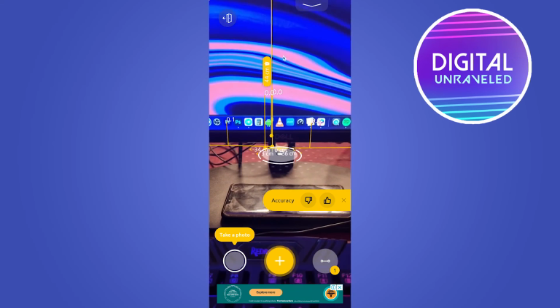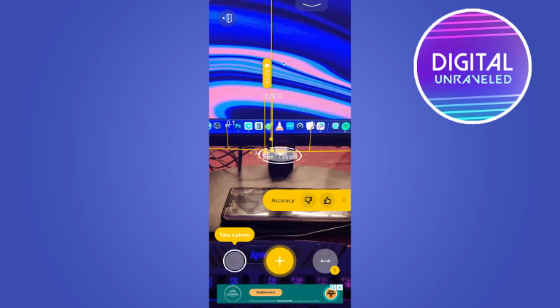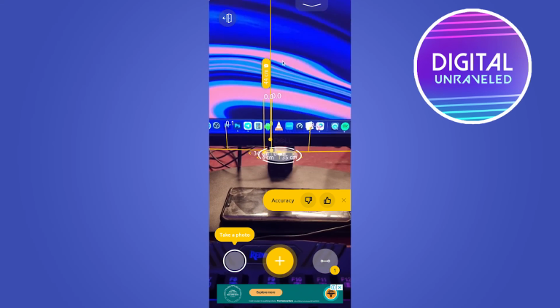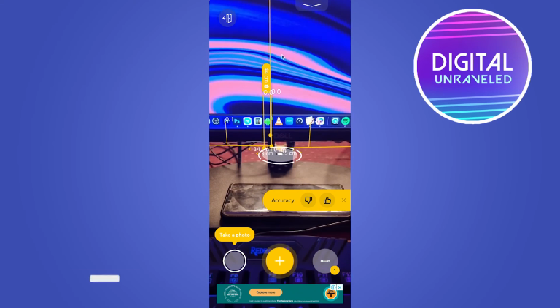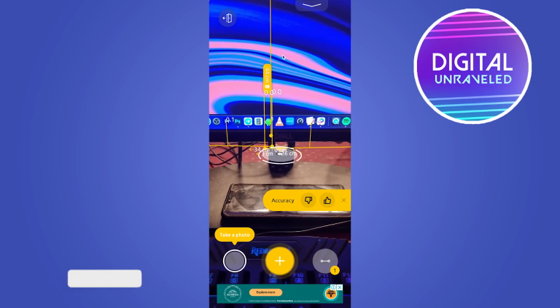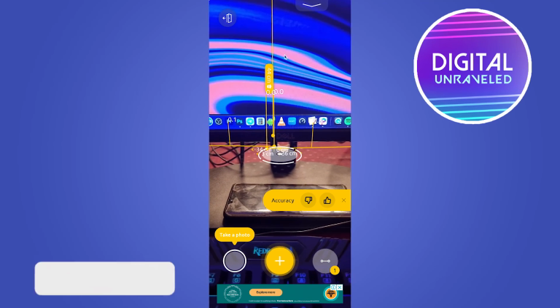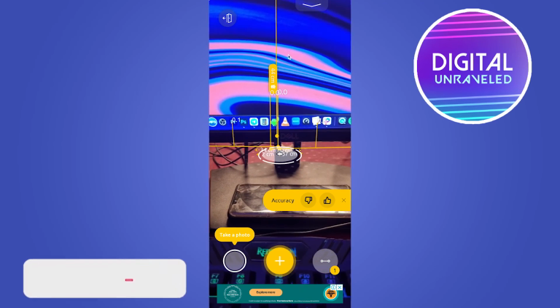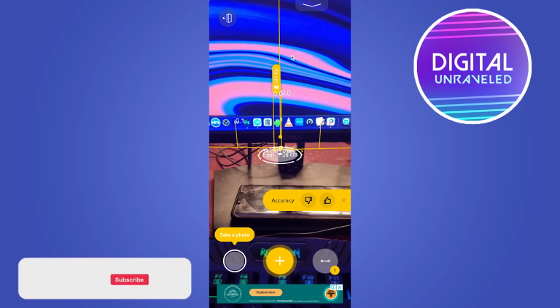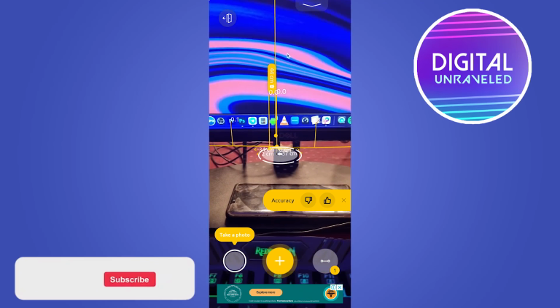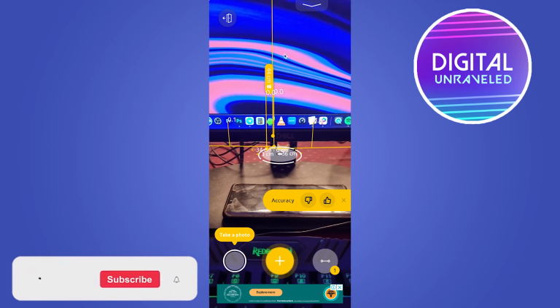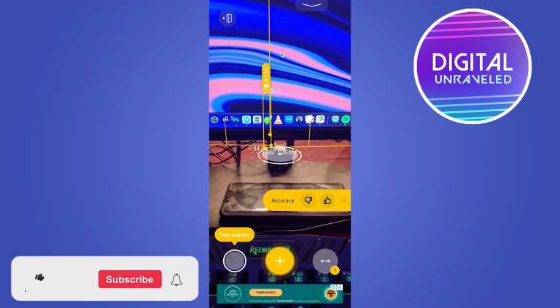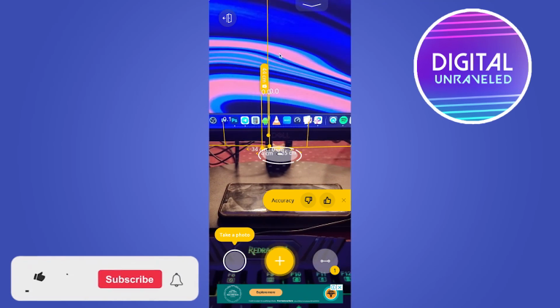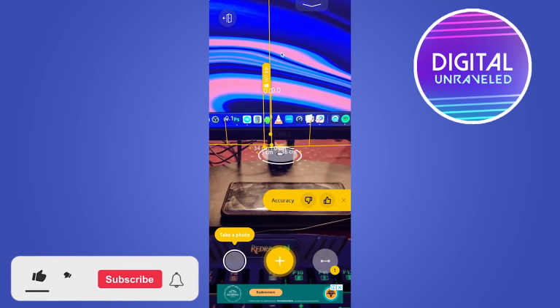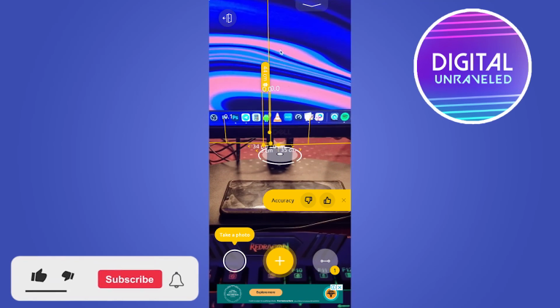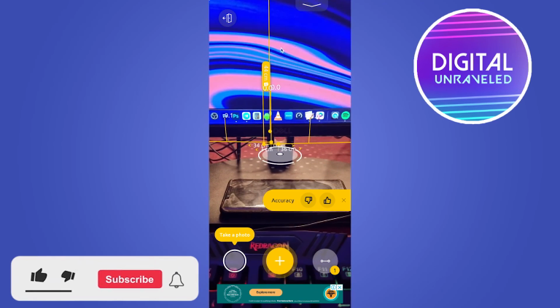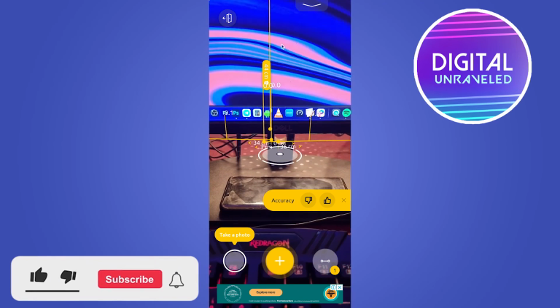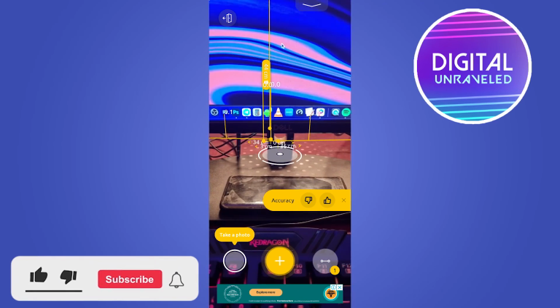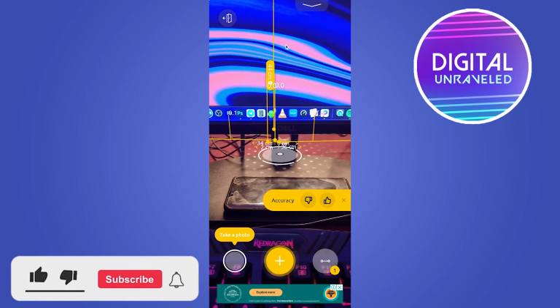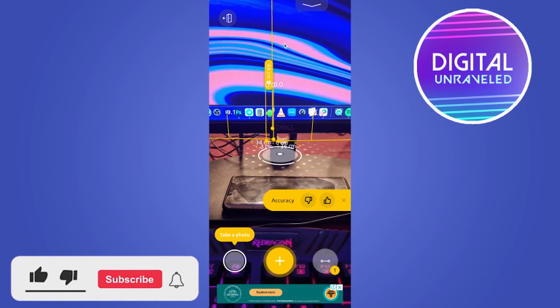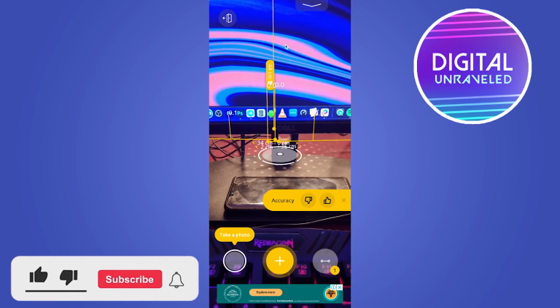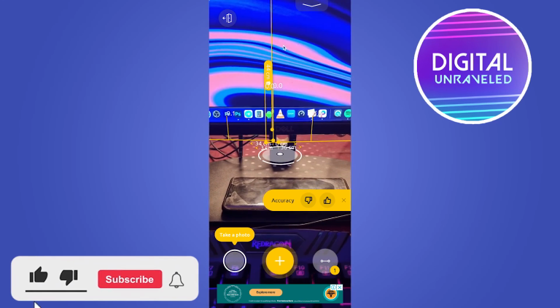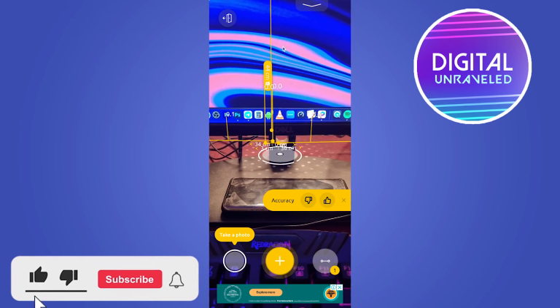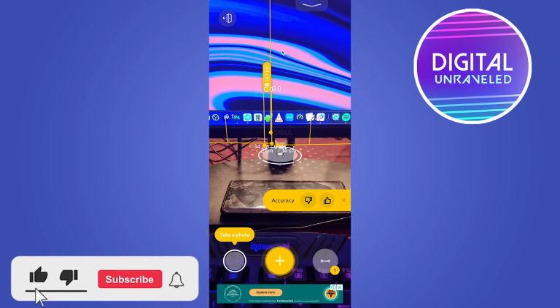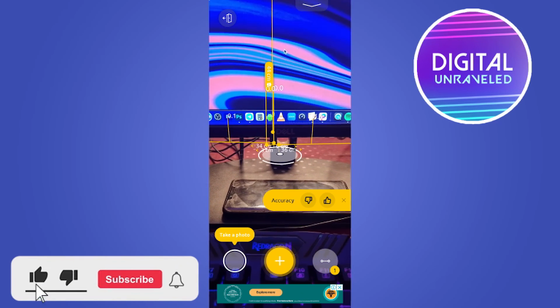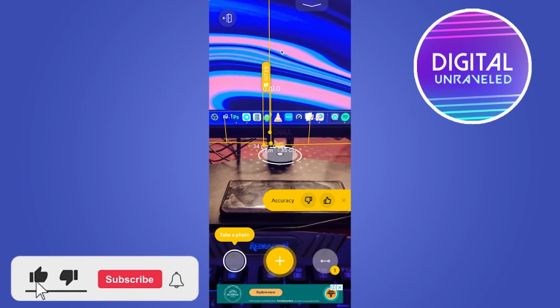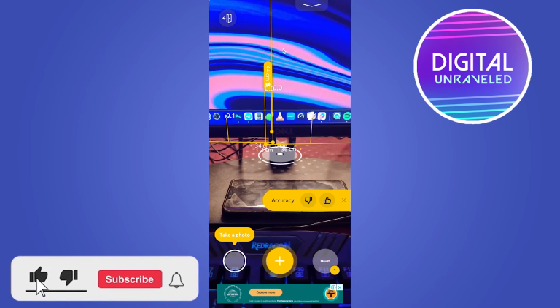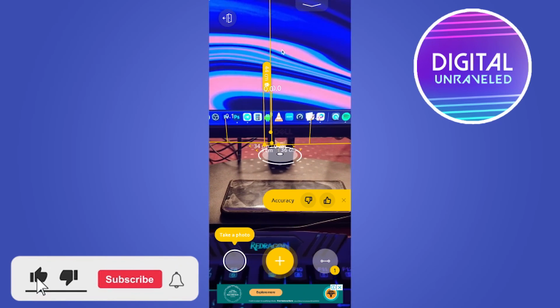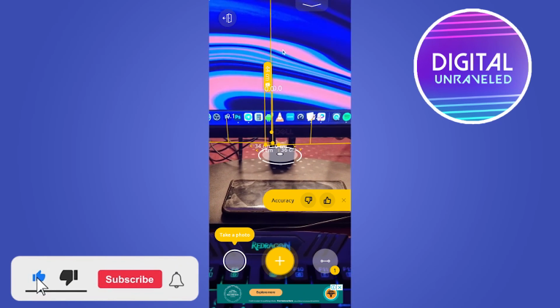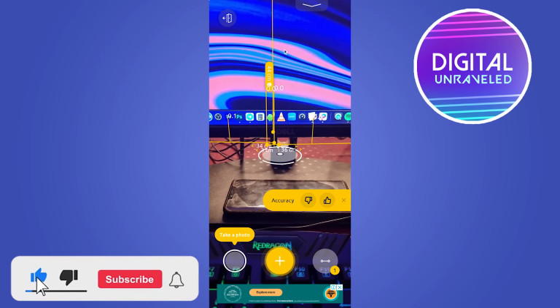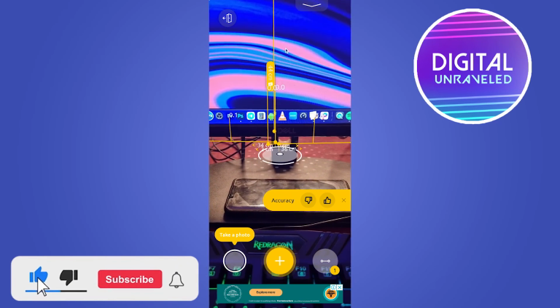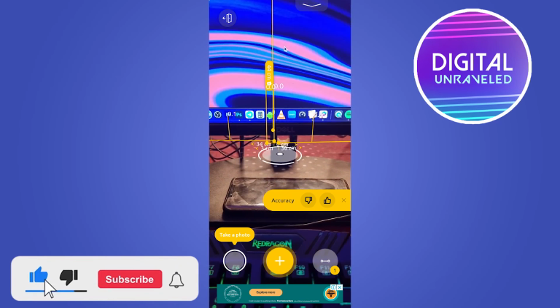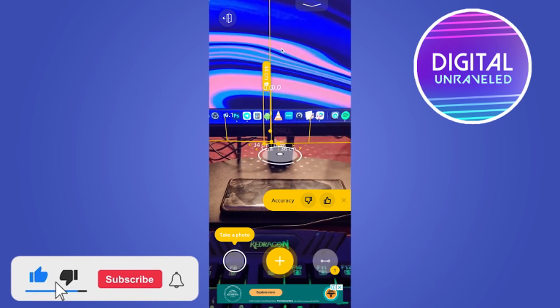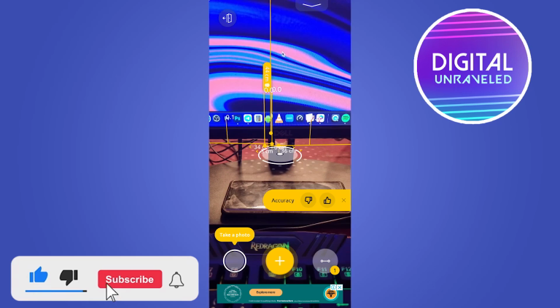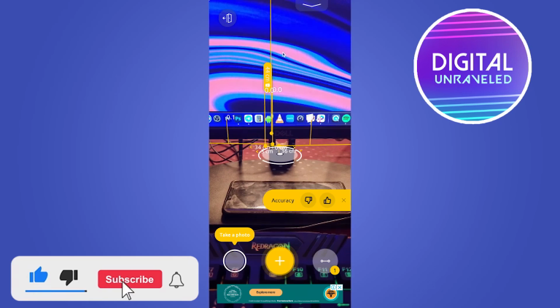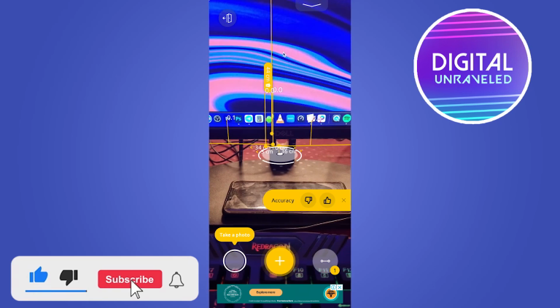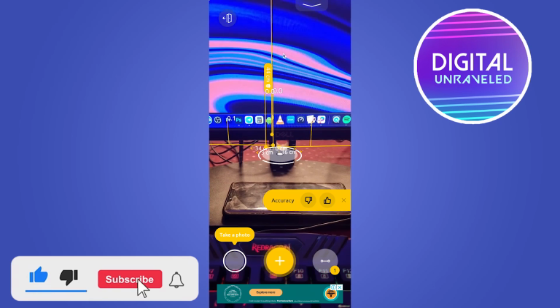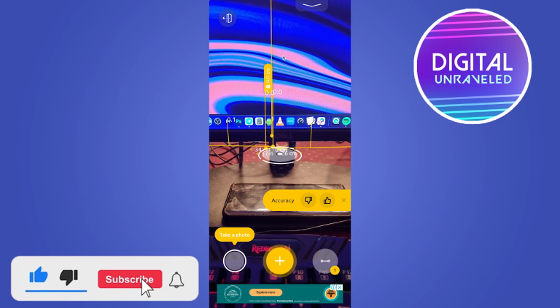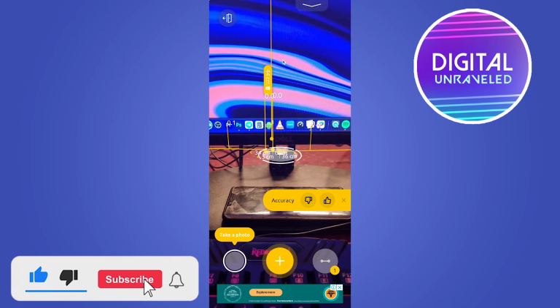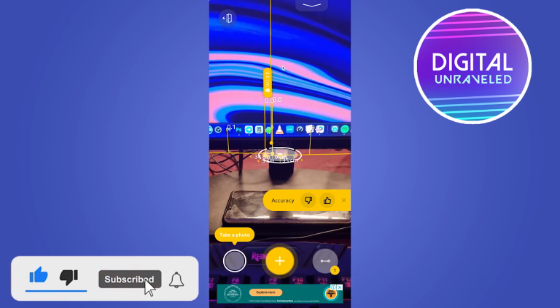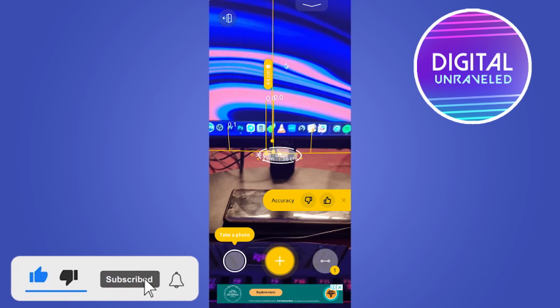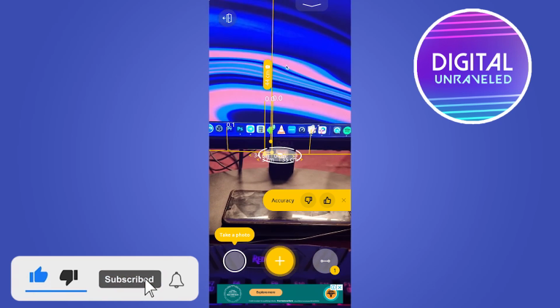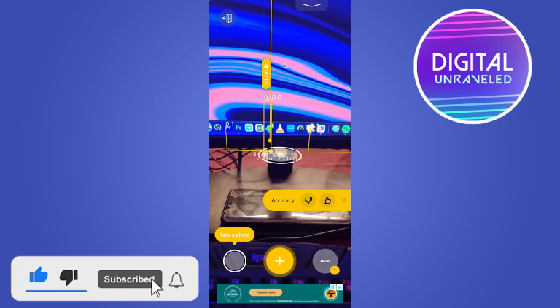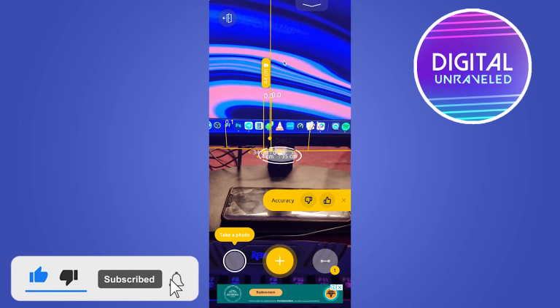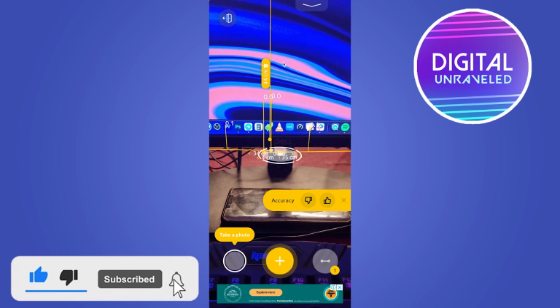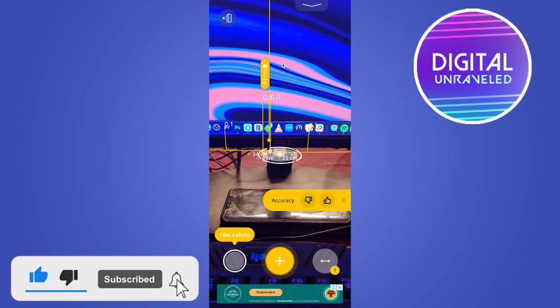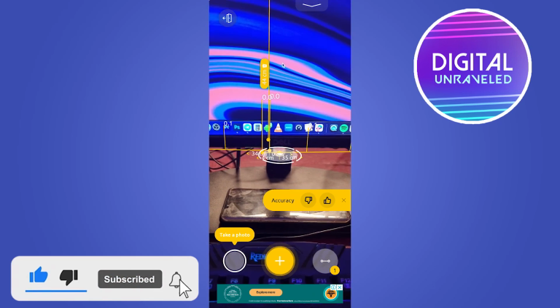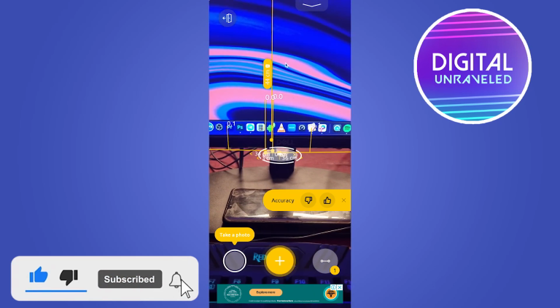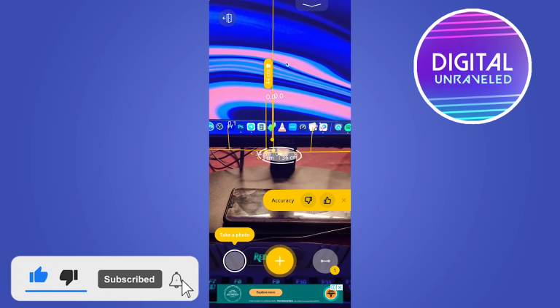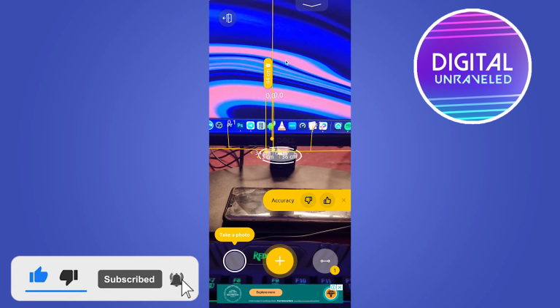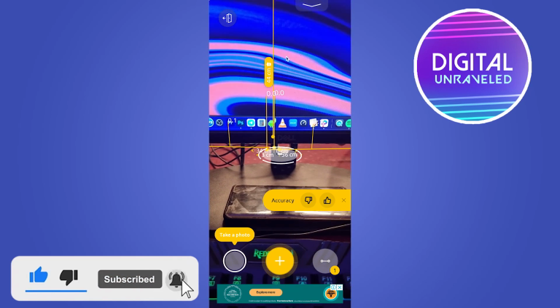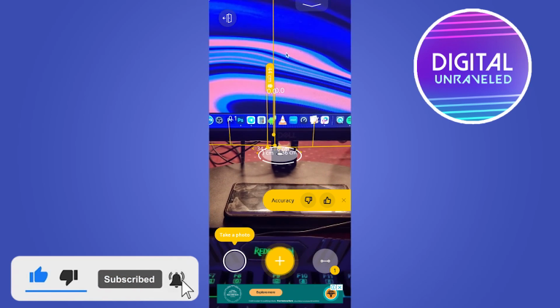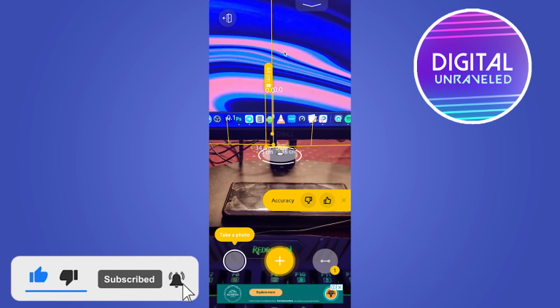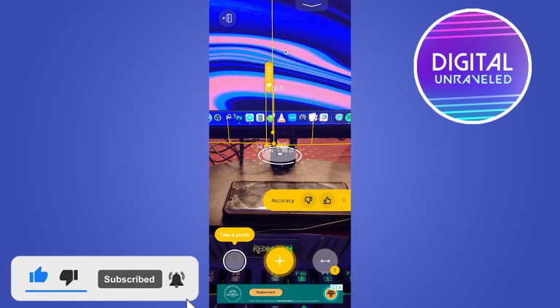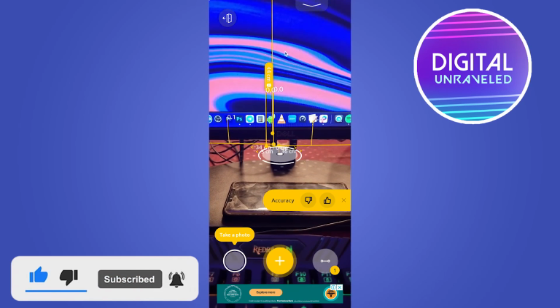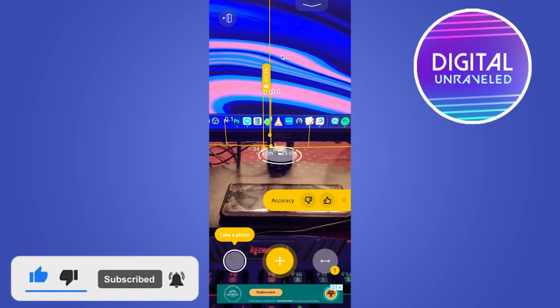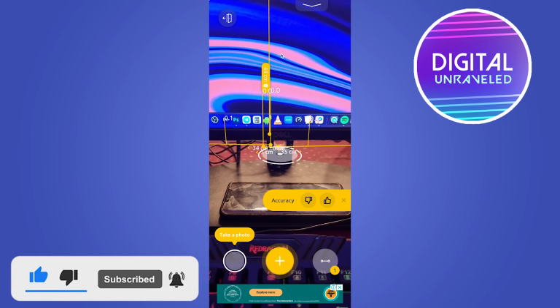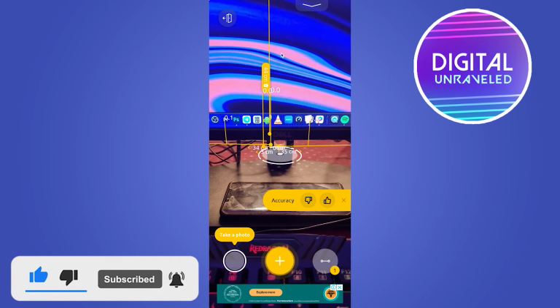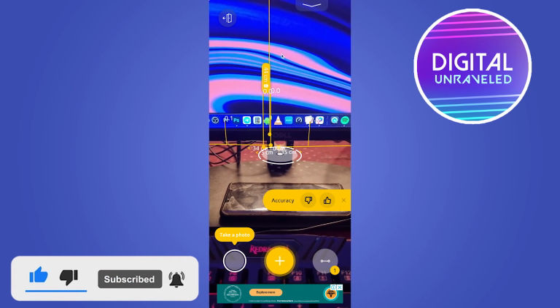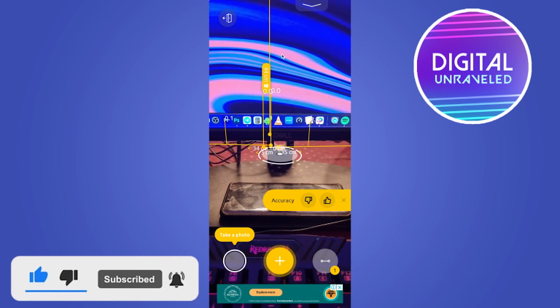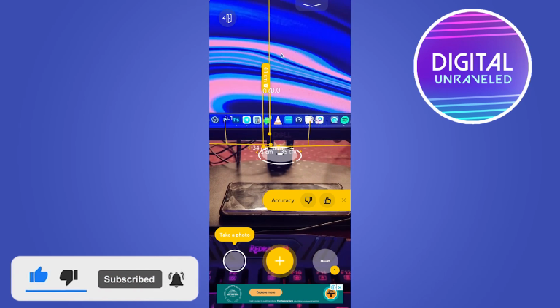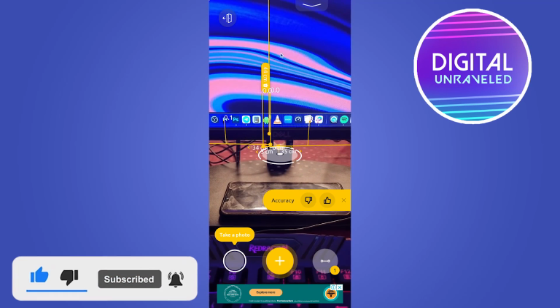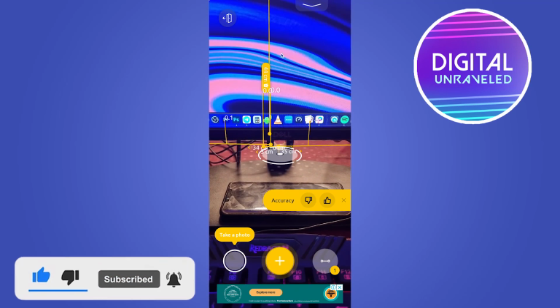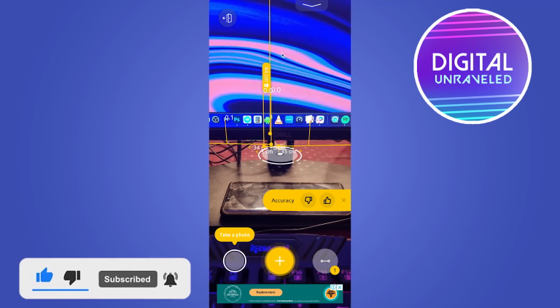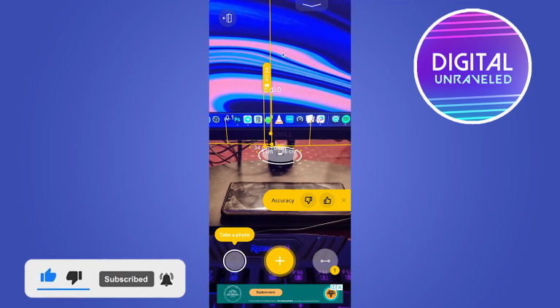You can see how that looks, and that's basically how you could measure your height as well as anything else you want to measure. If this video helped you out, drop a like on this video and I'll see you in the next one.